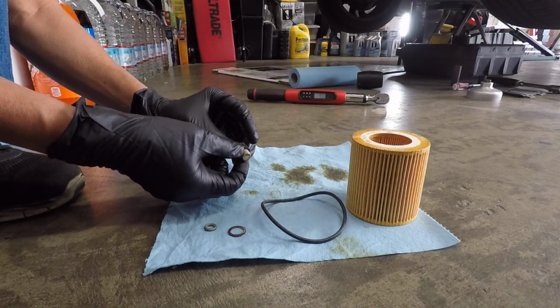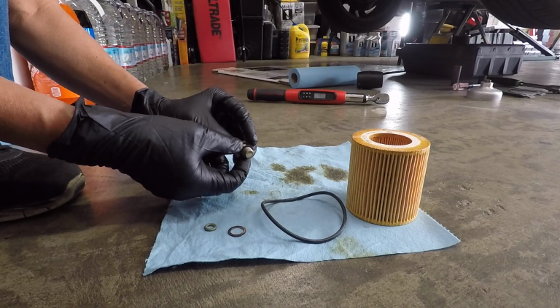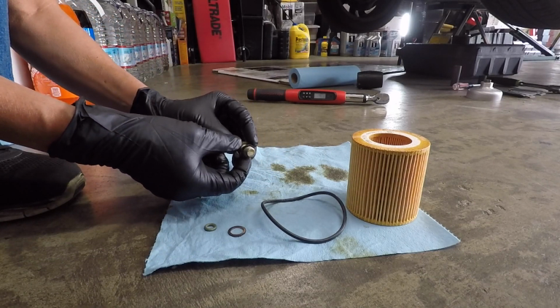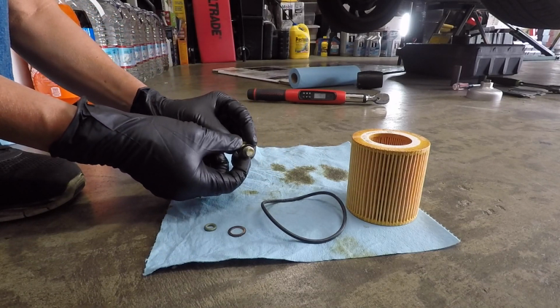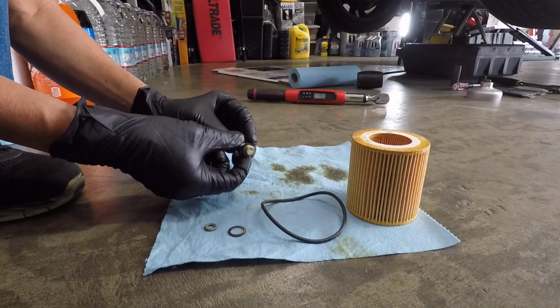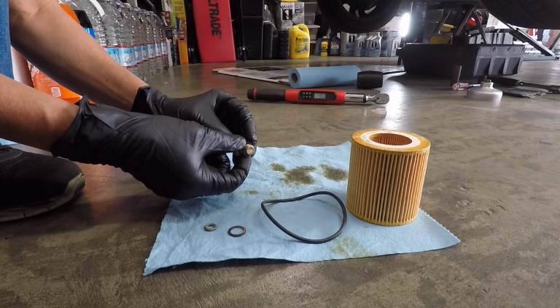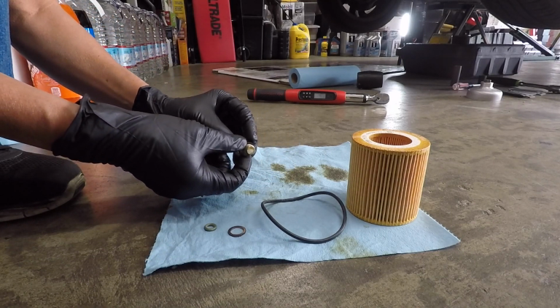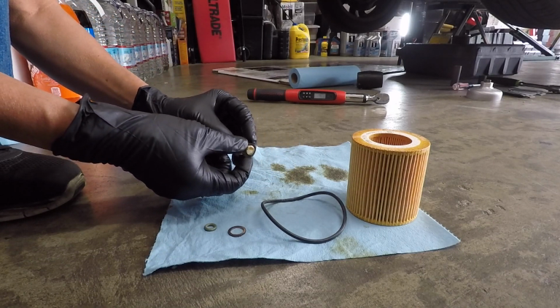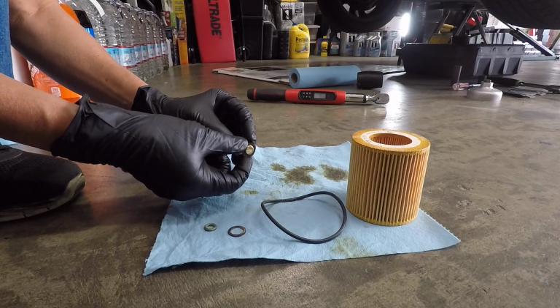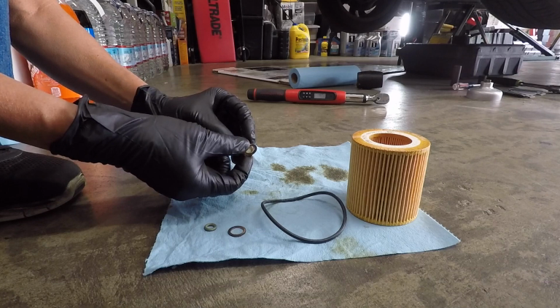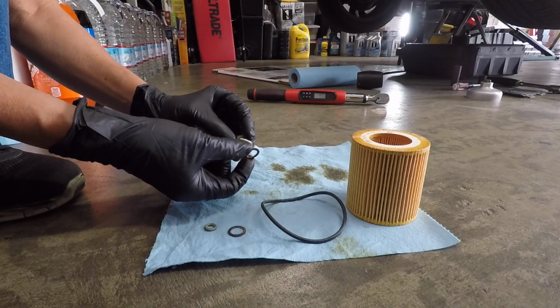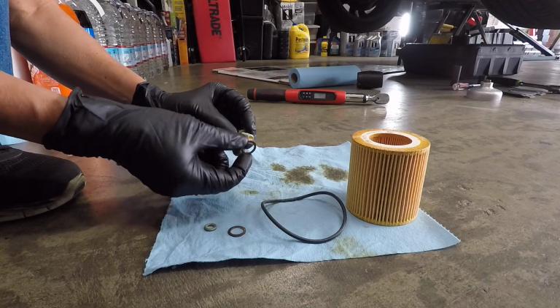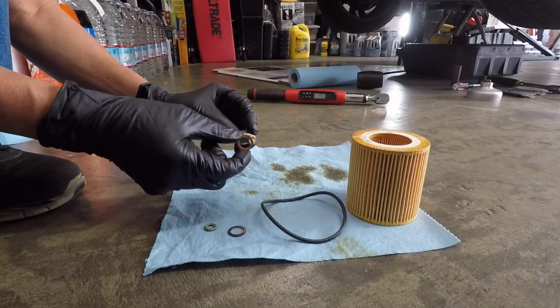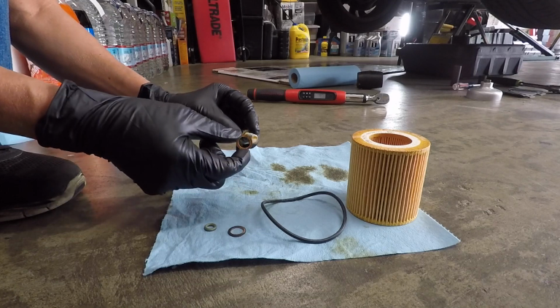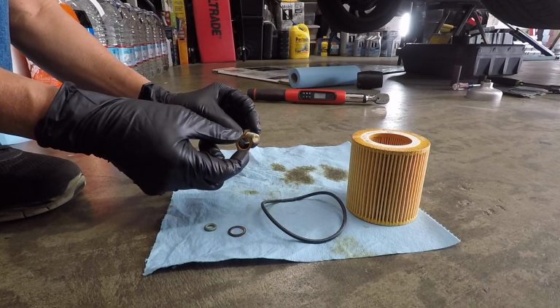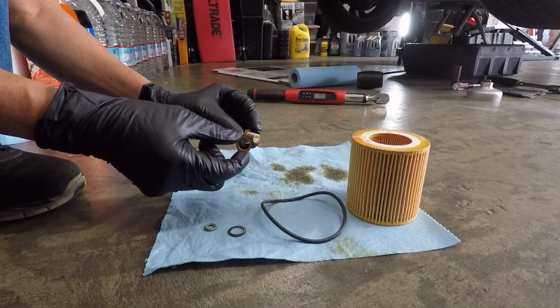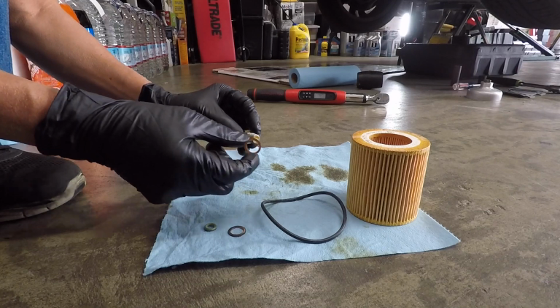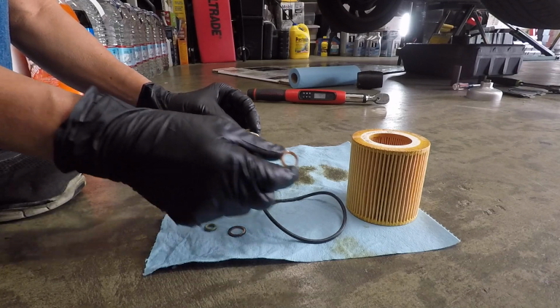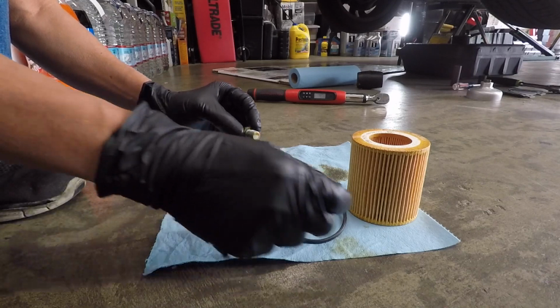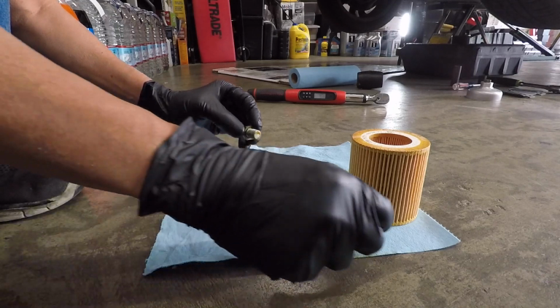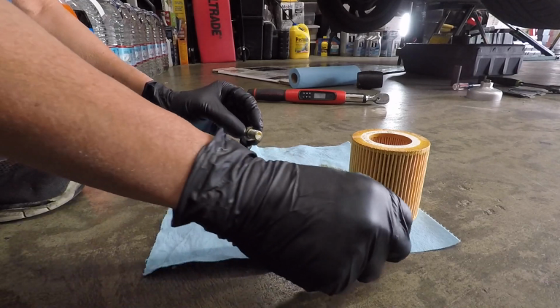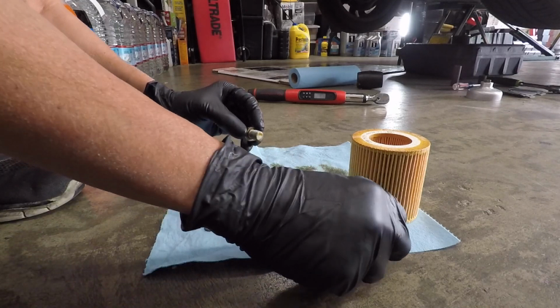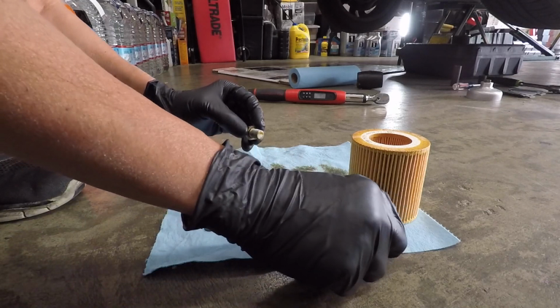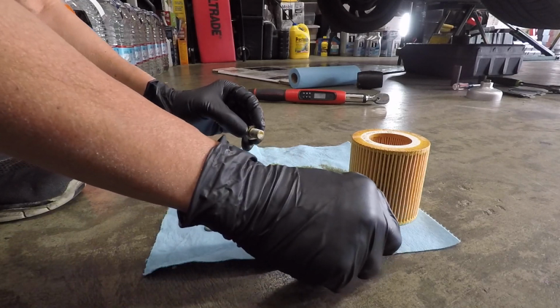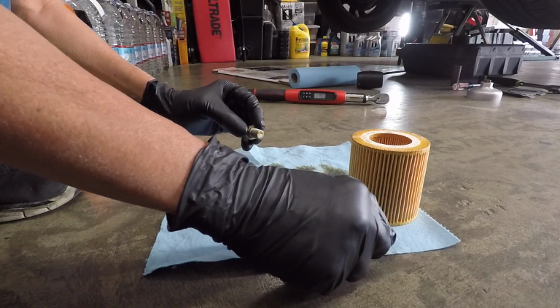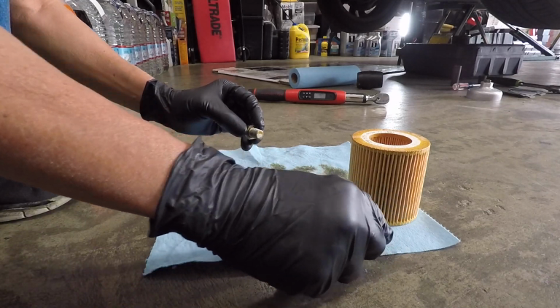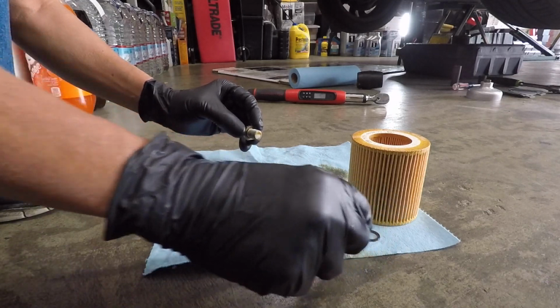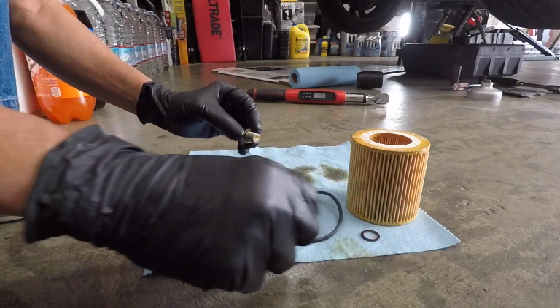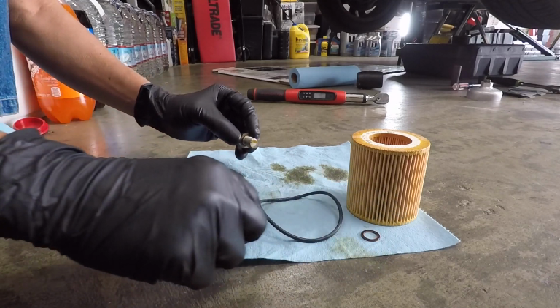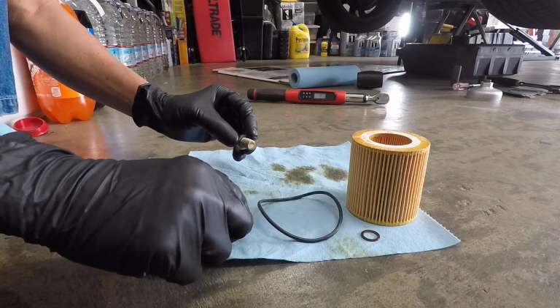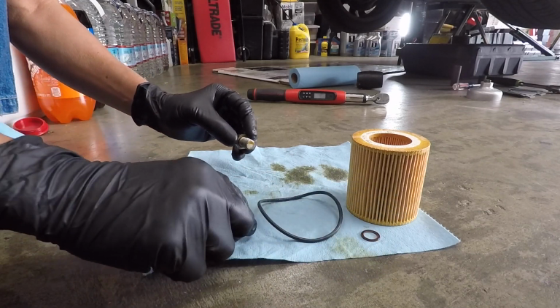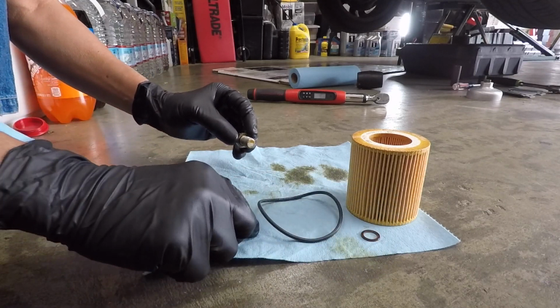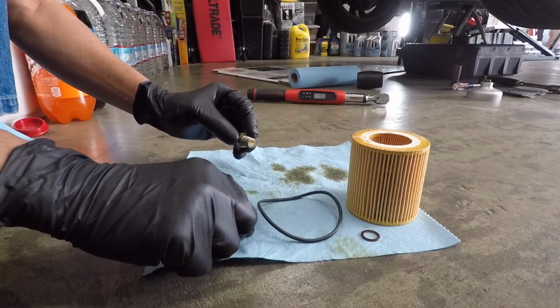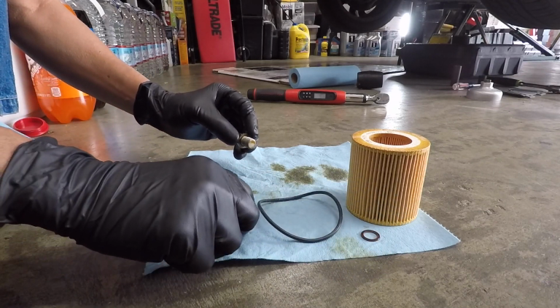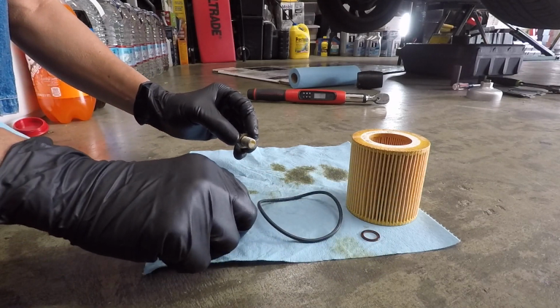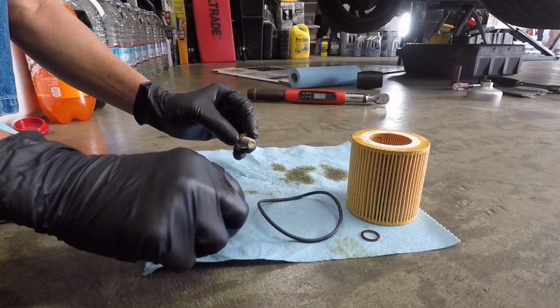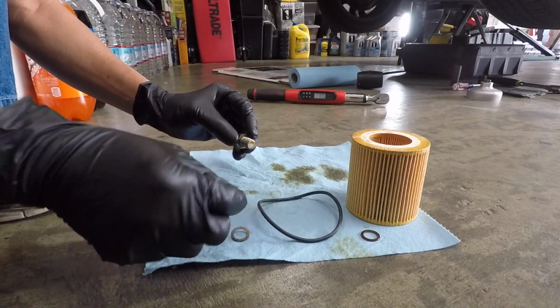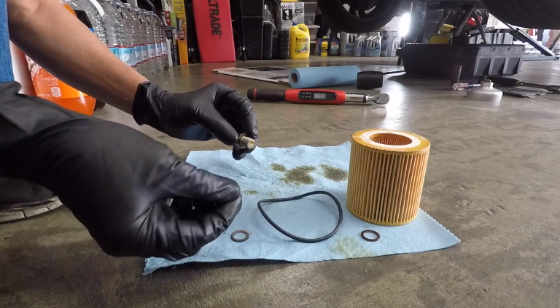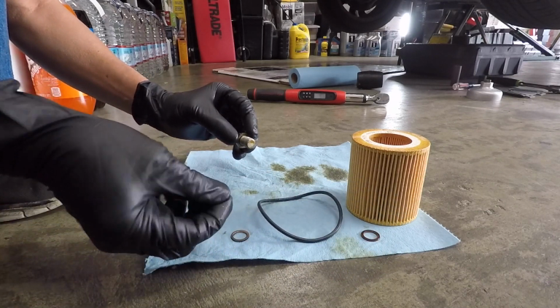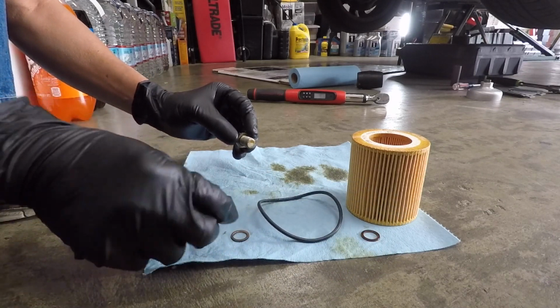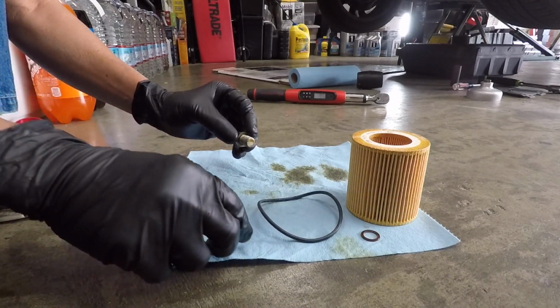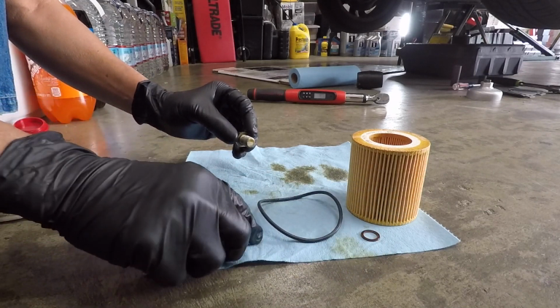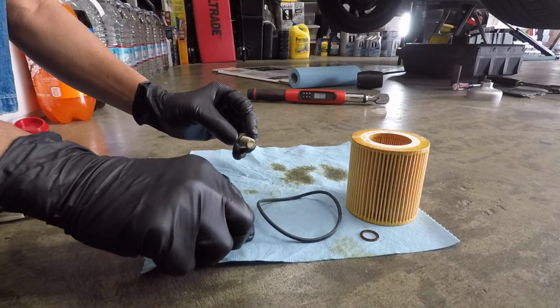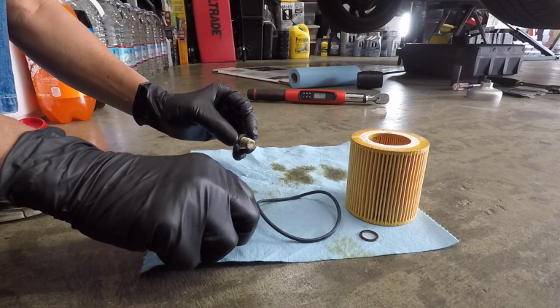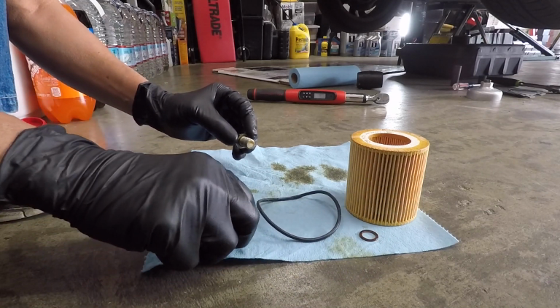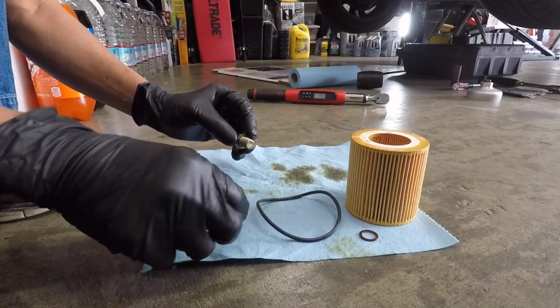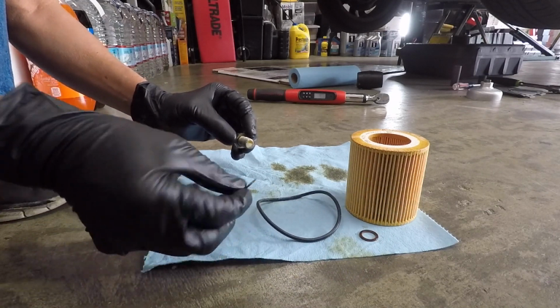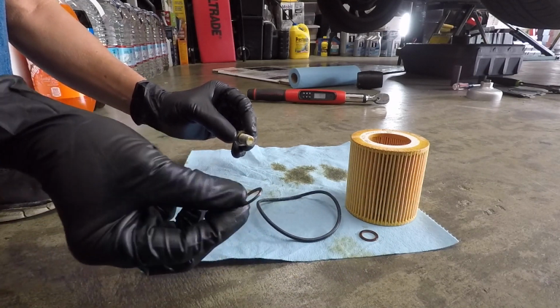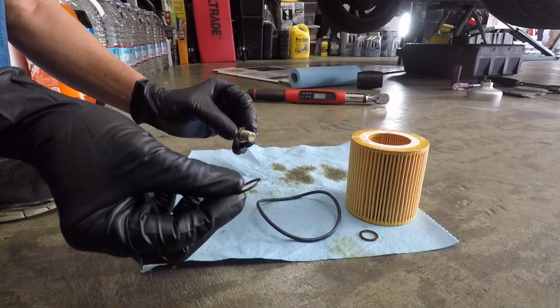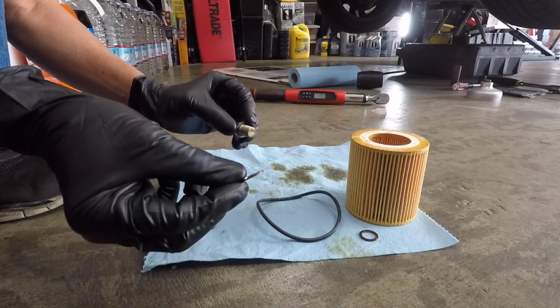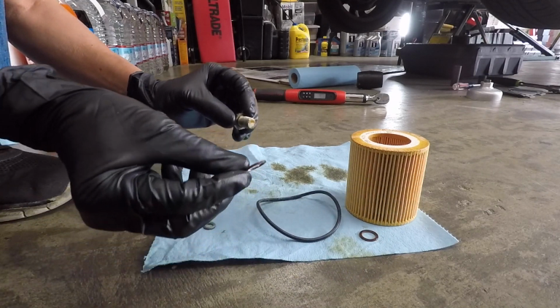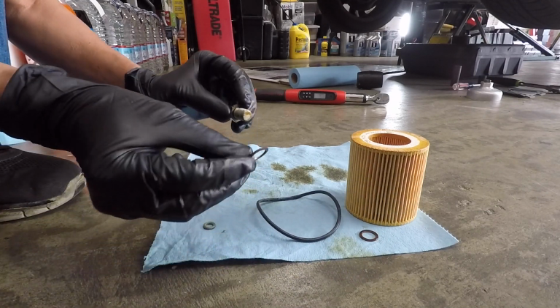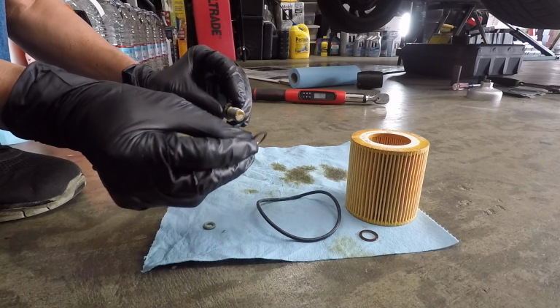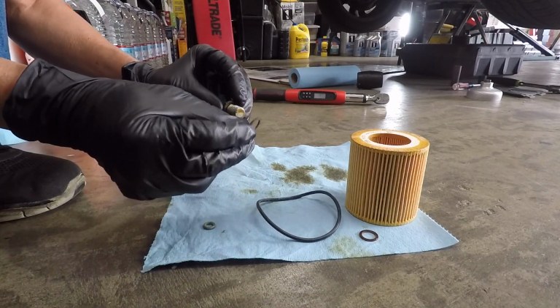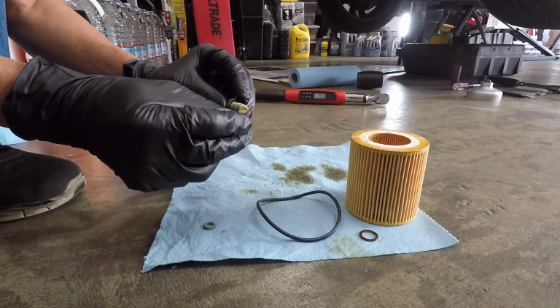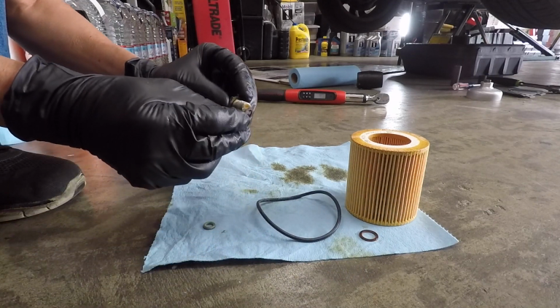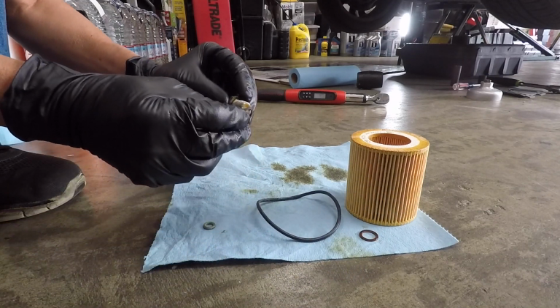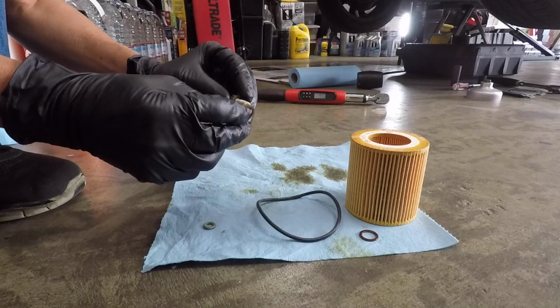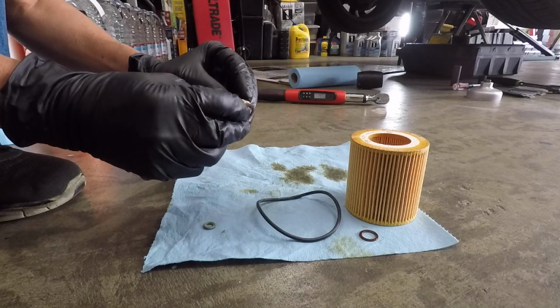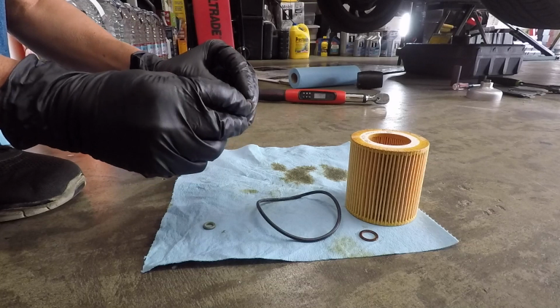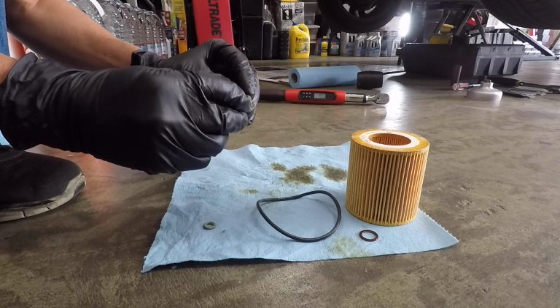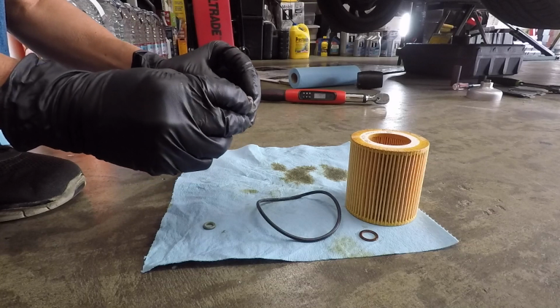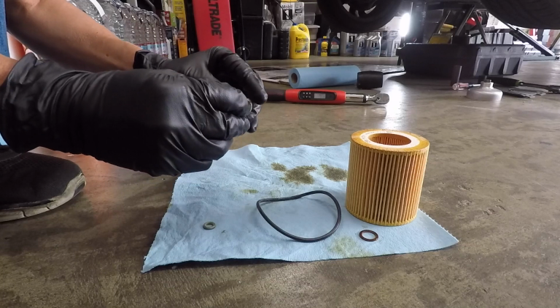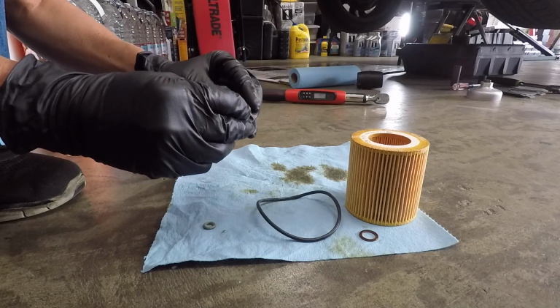Replace the old crush washer. Don't reuse the old crush washer — you might get a leak.